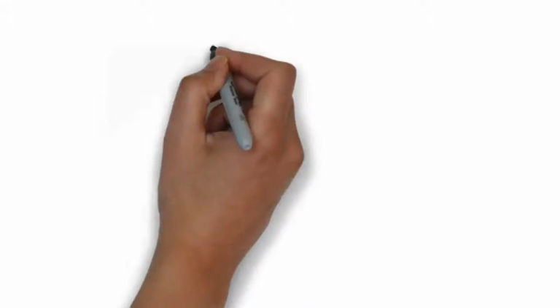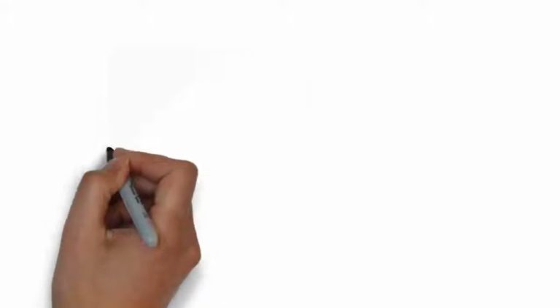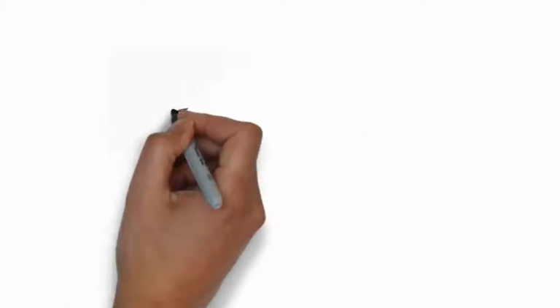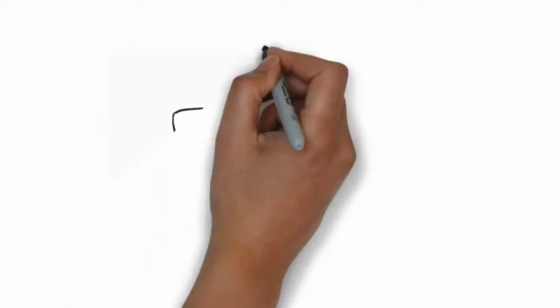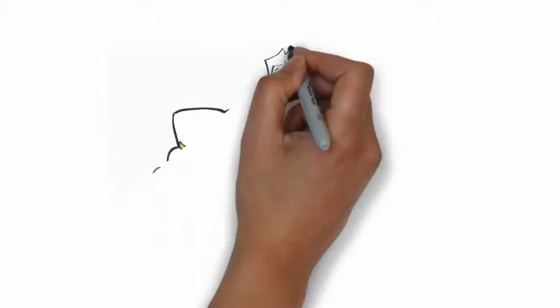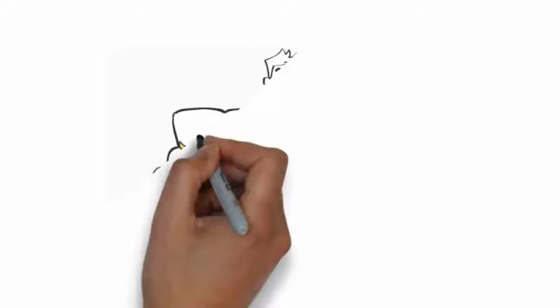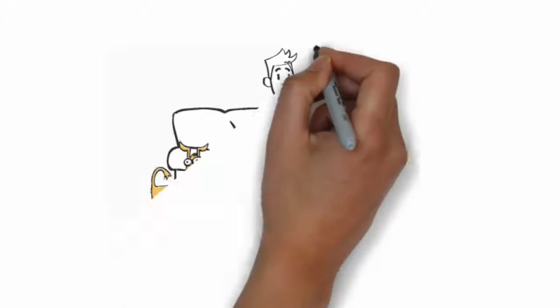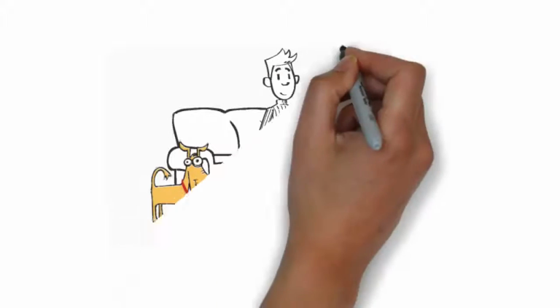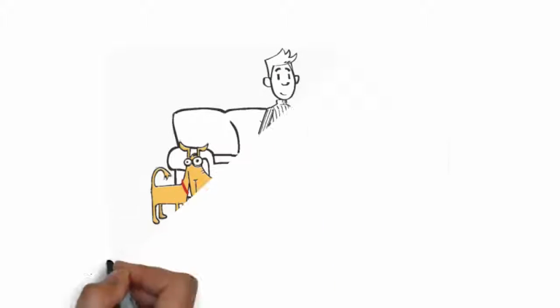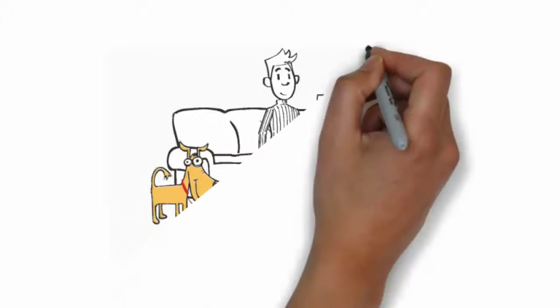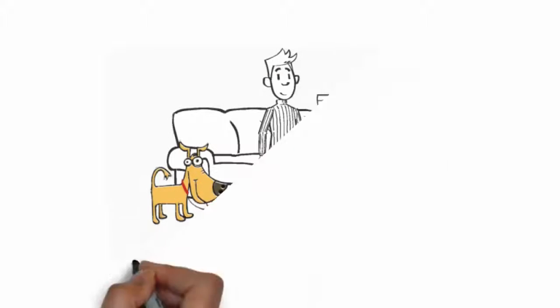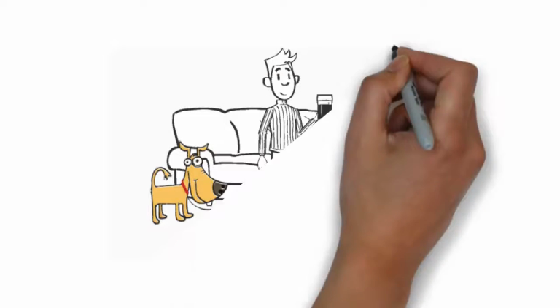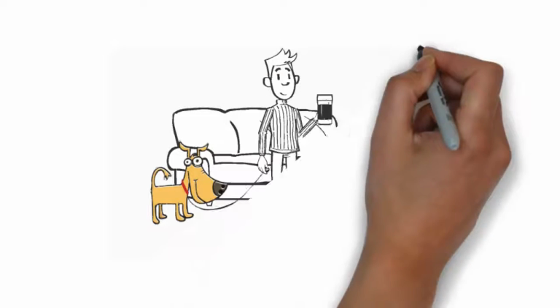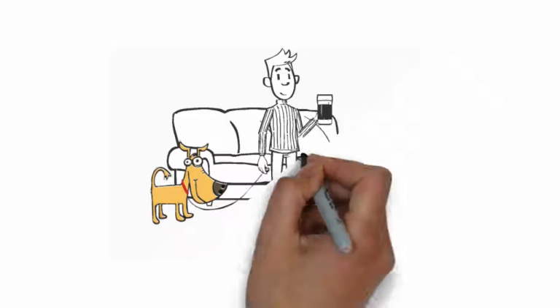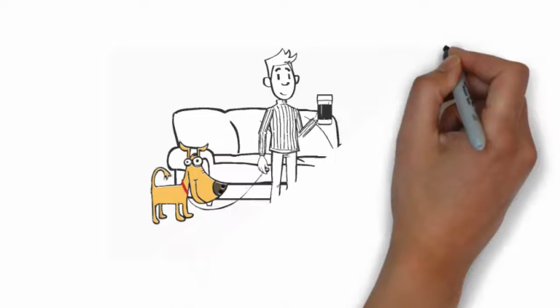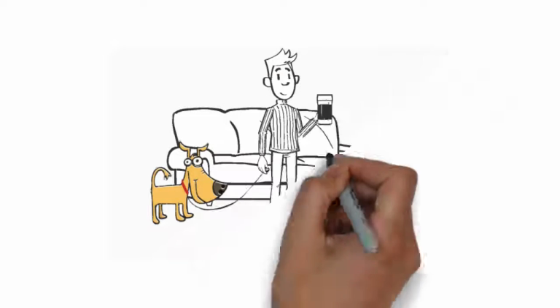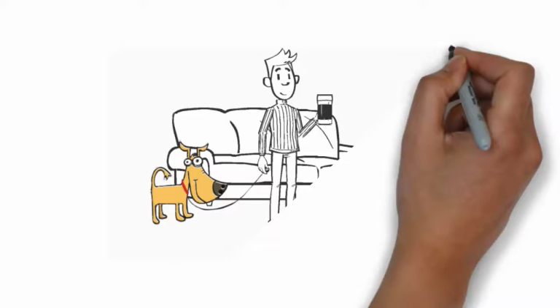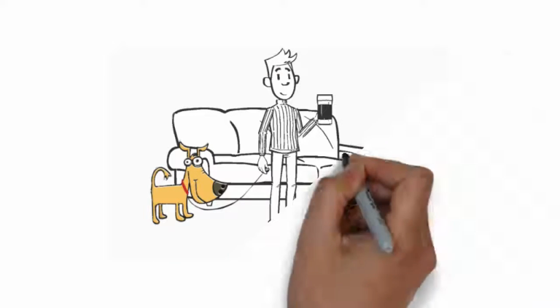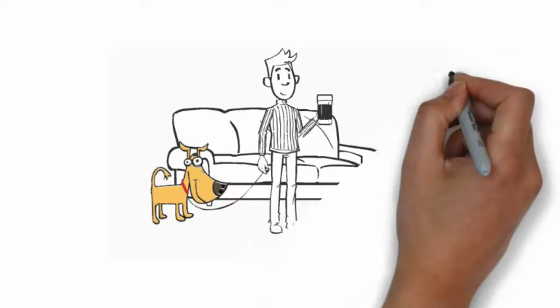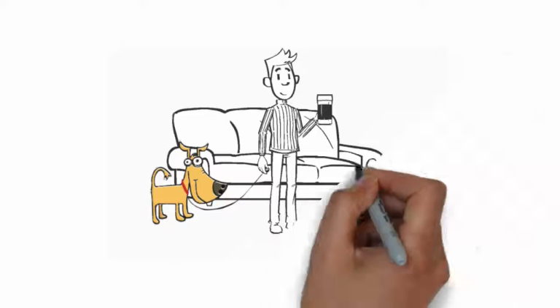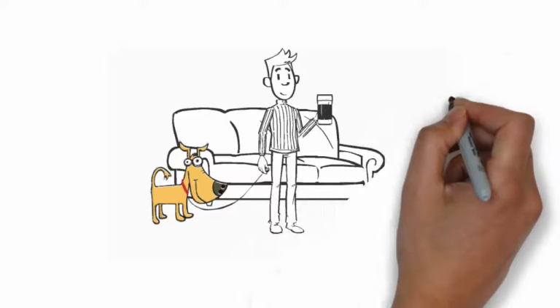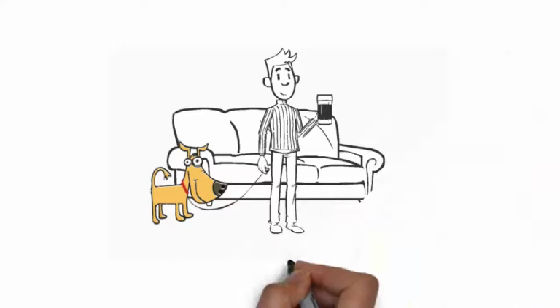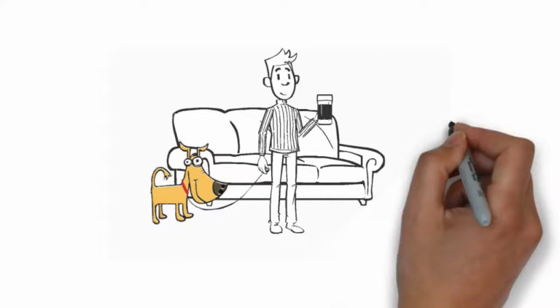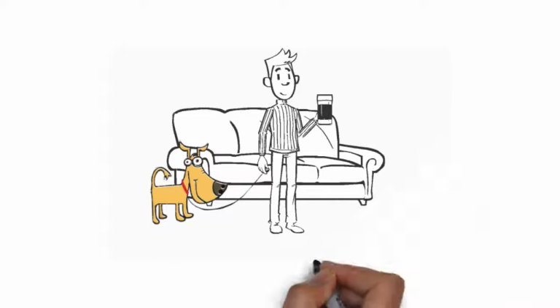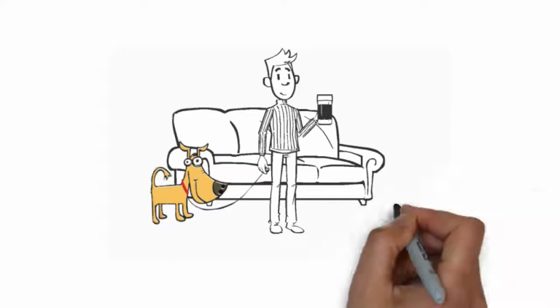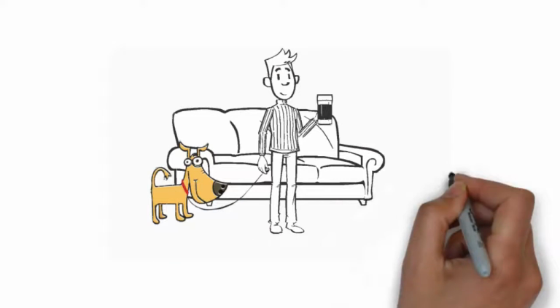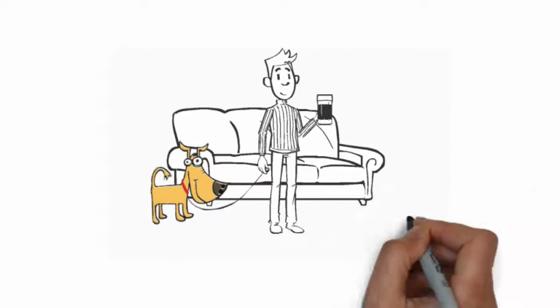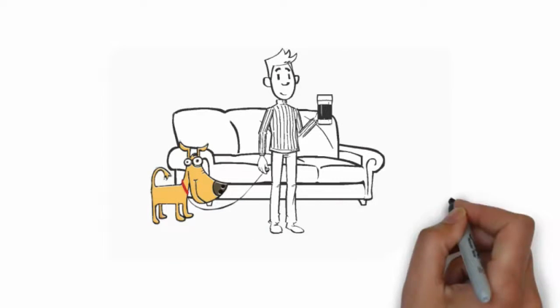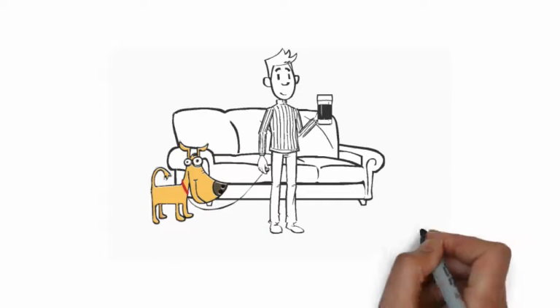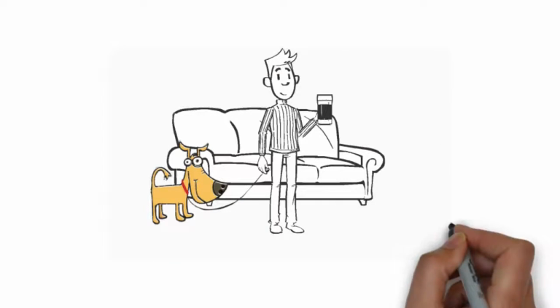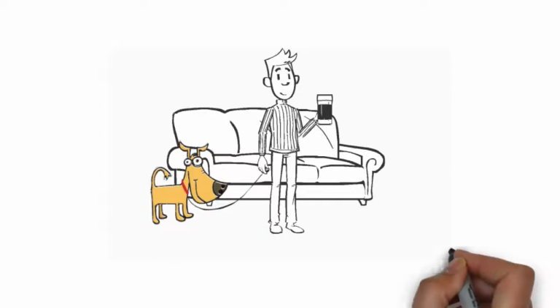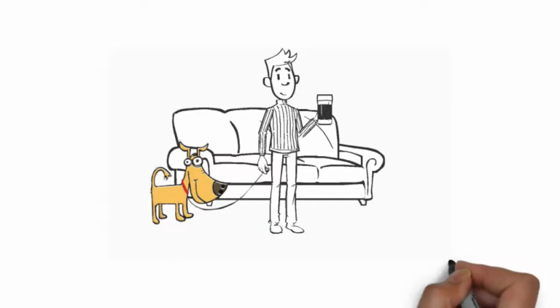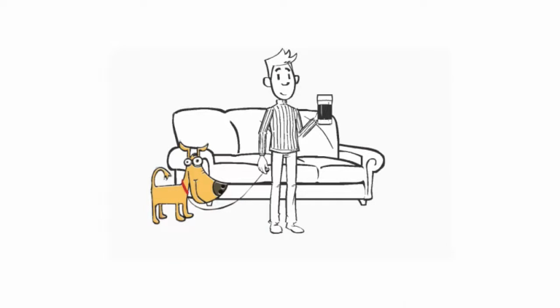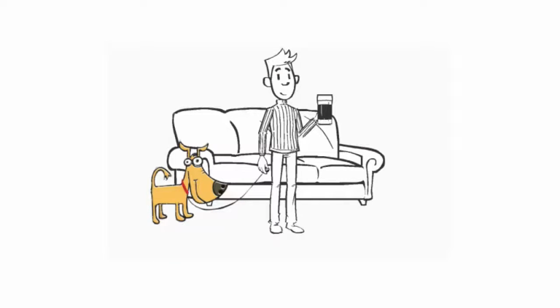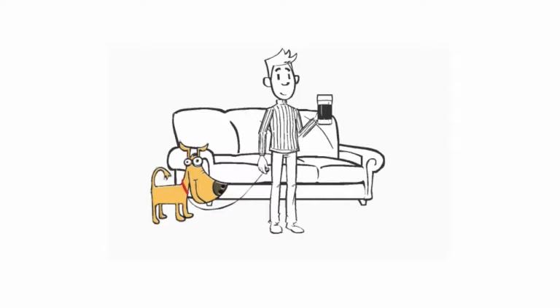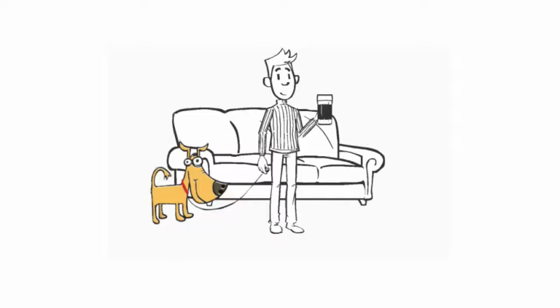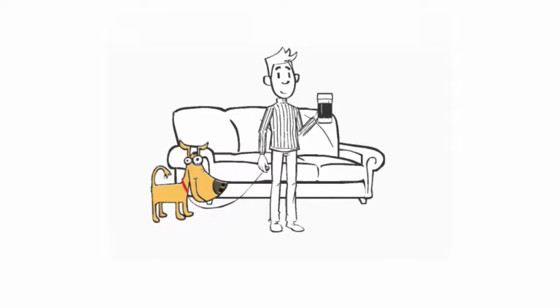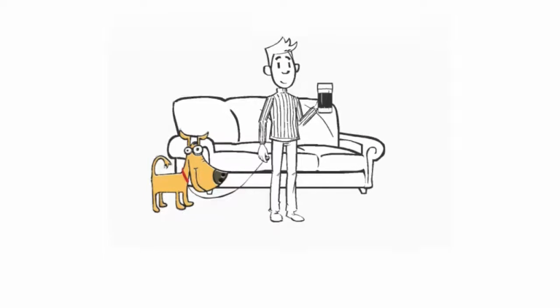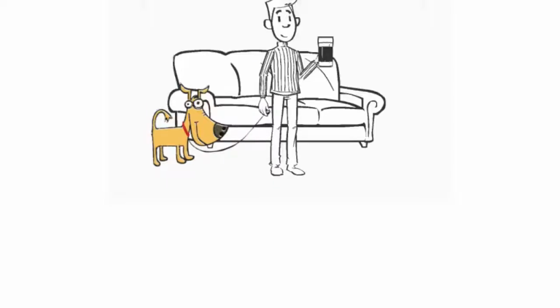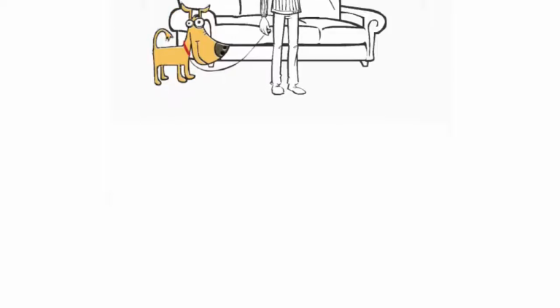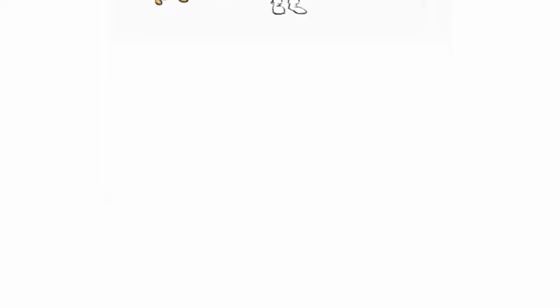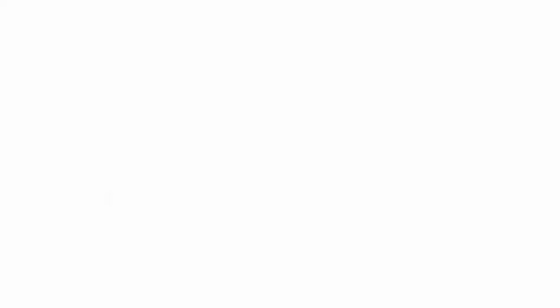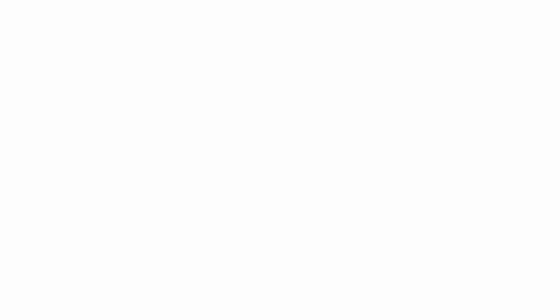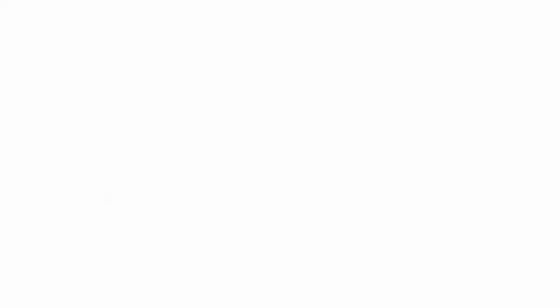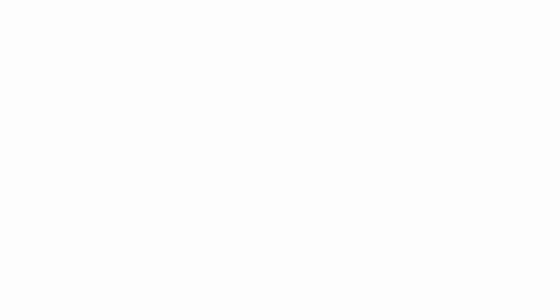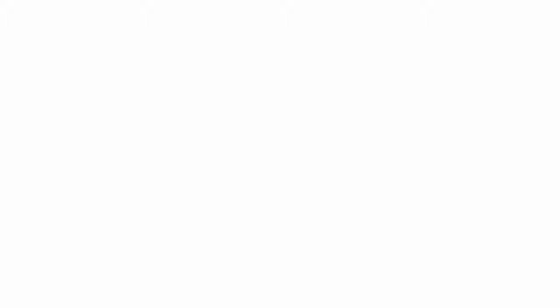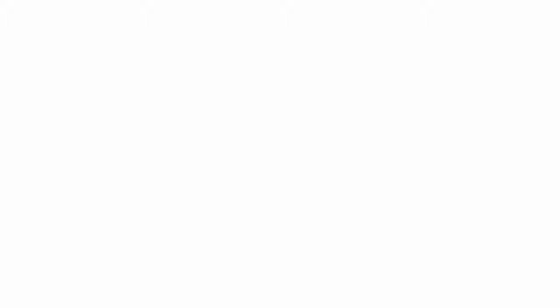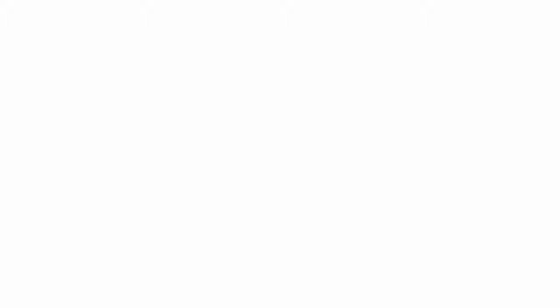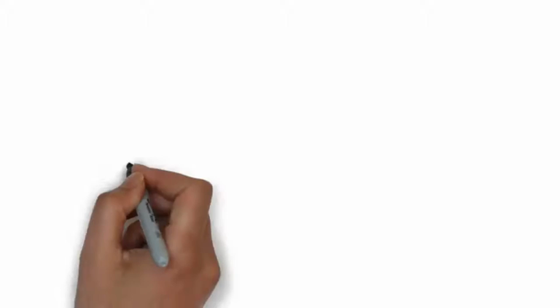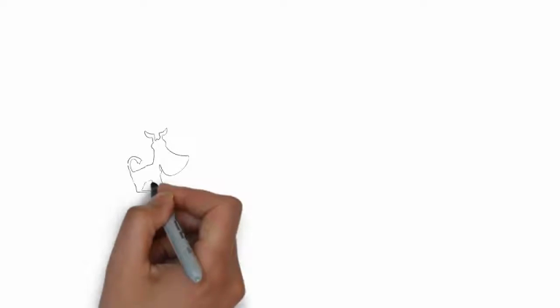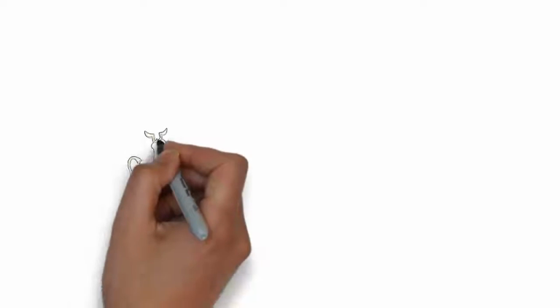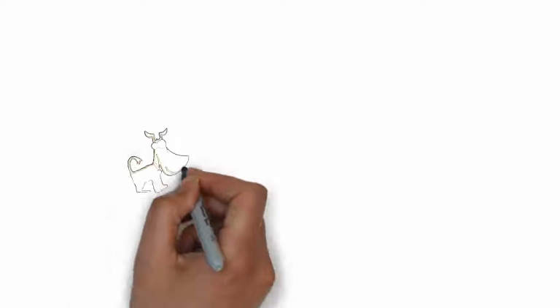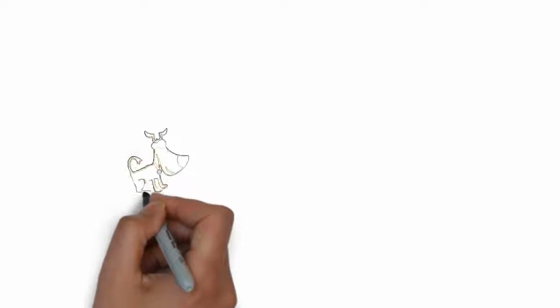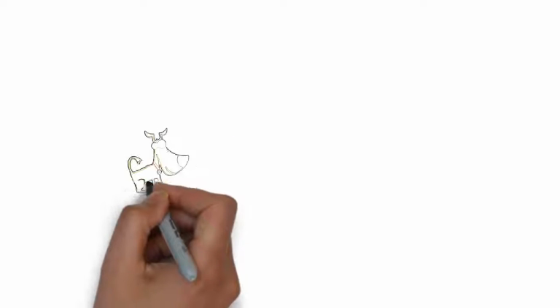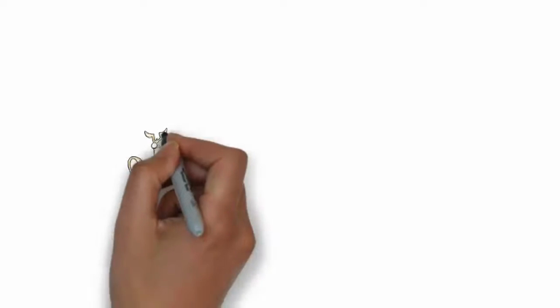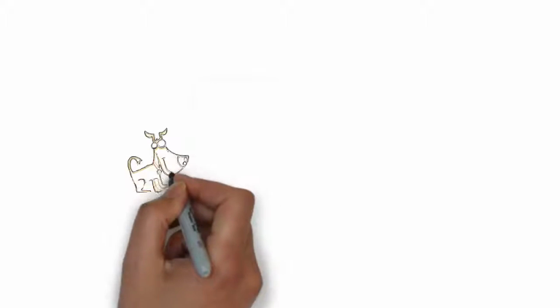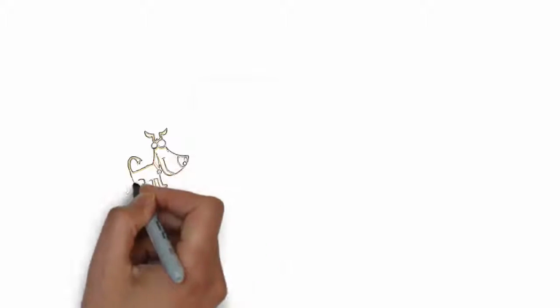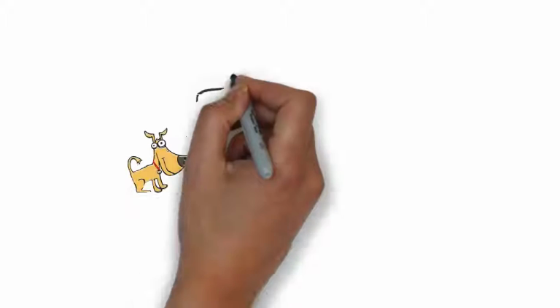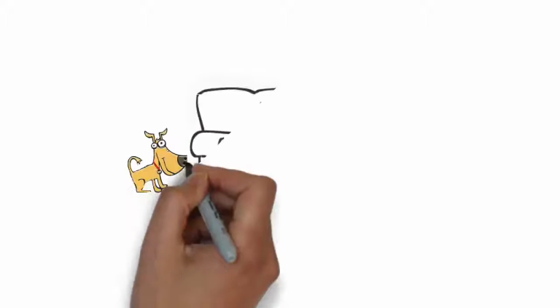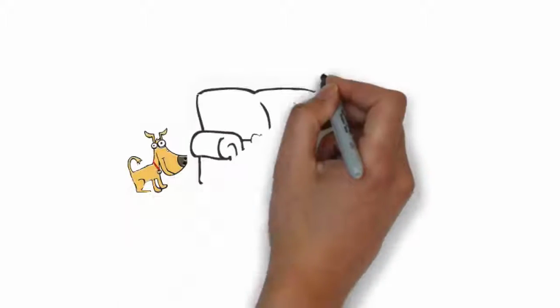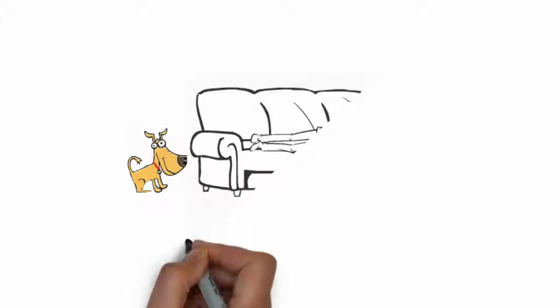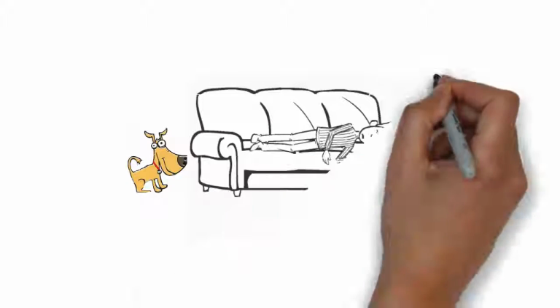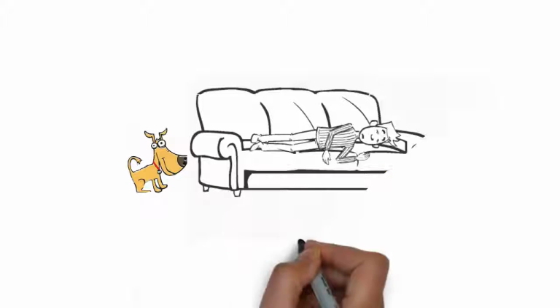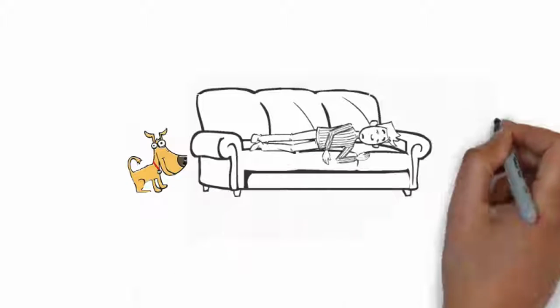Step 2: Grab the Lazy Leash. Step 3: Walk out of the front door.